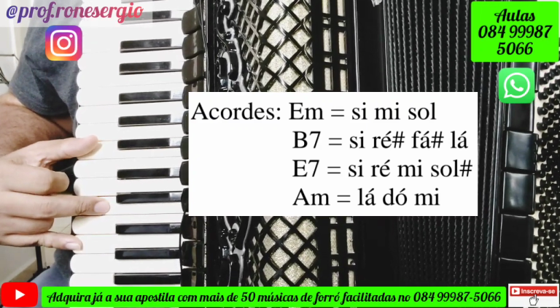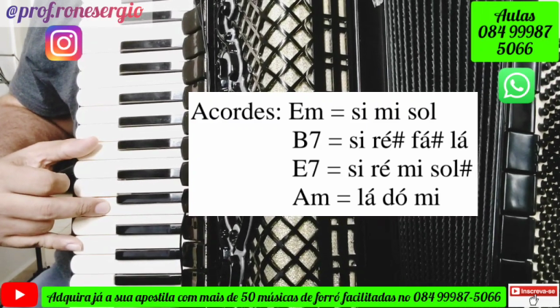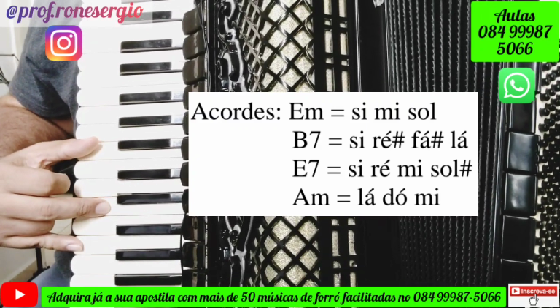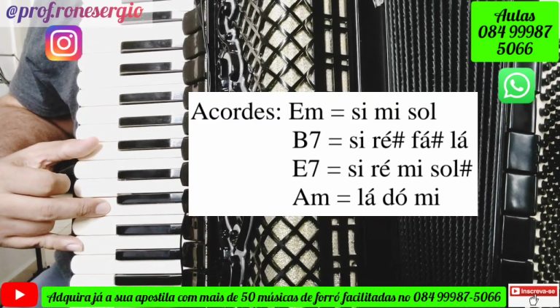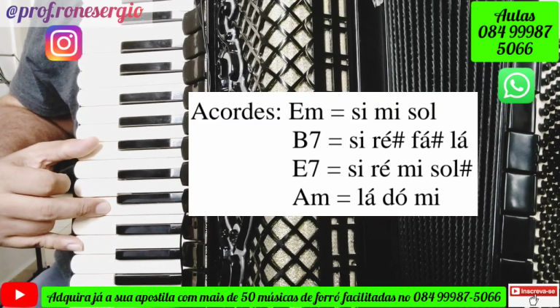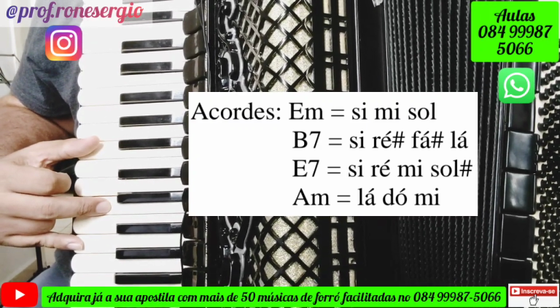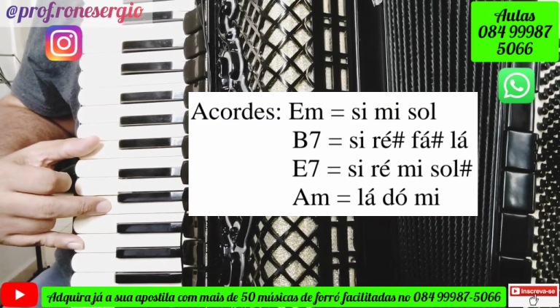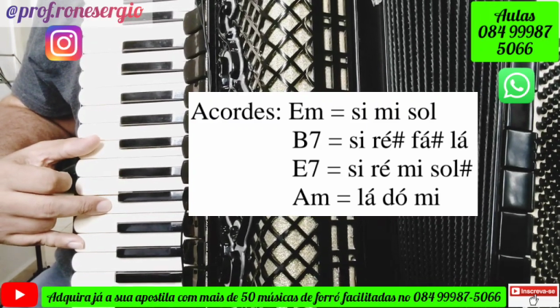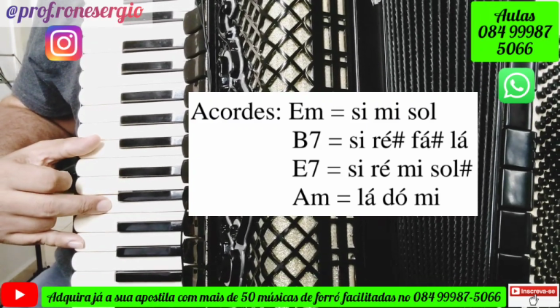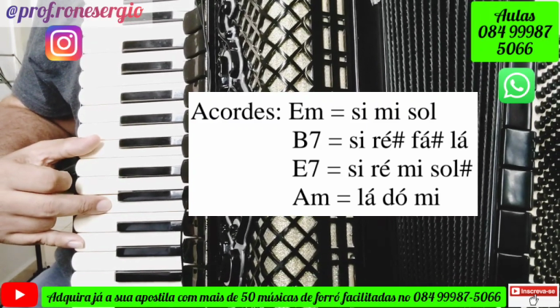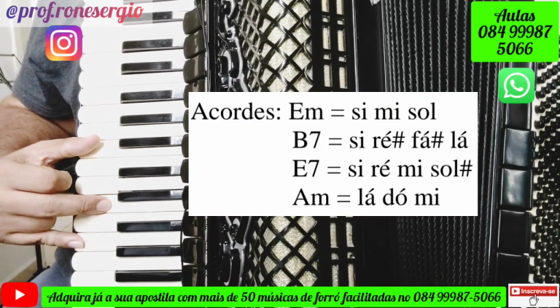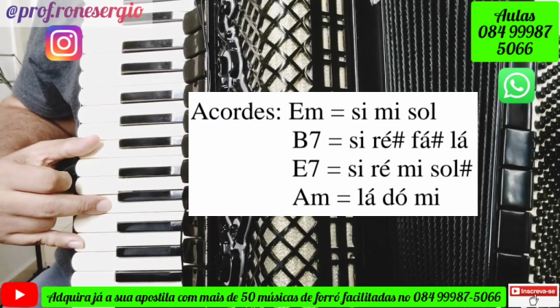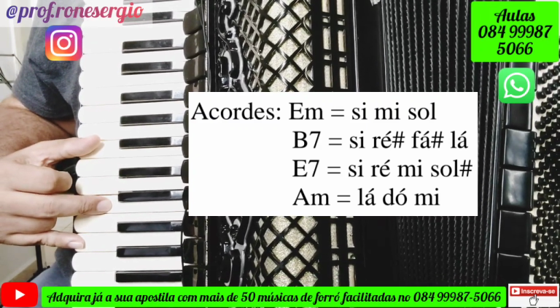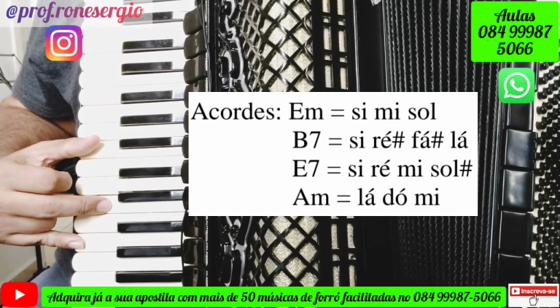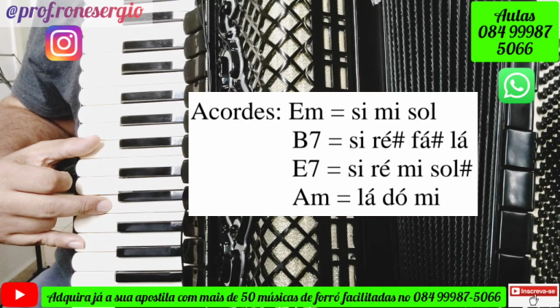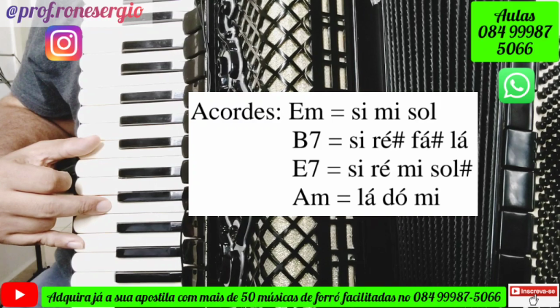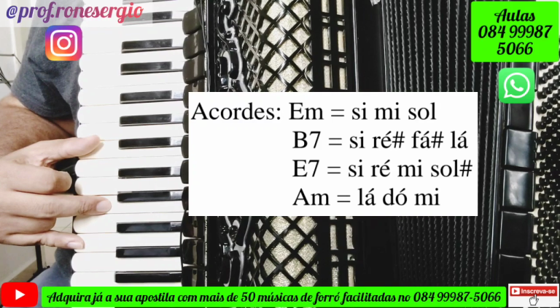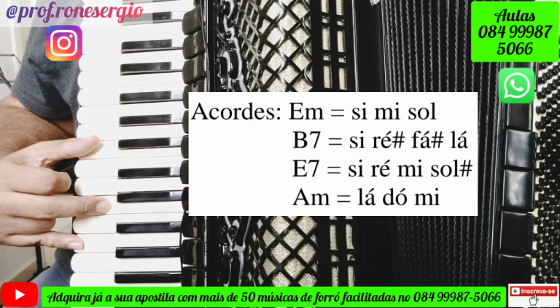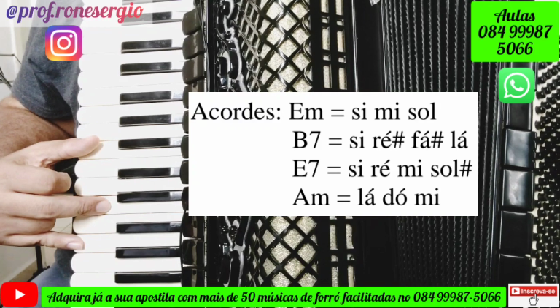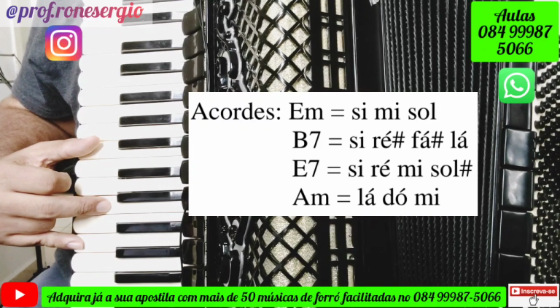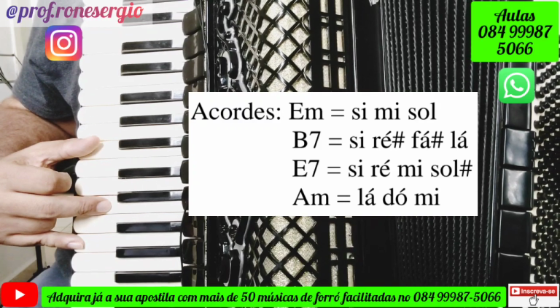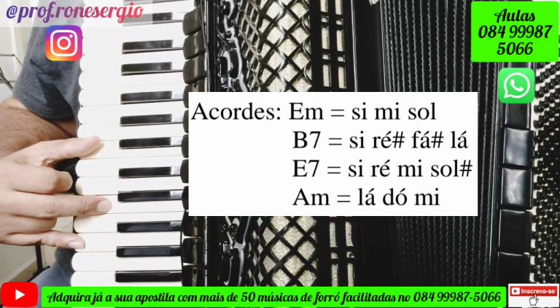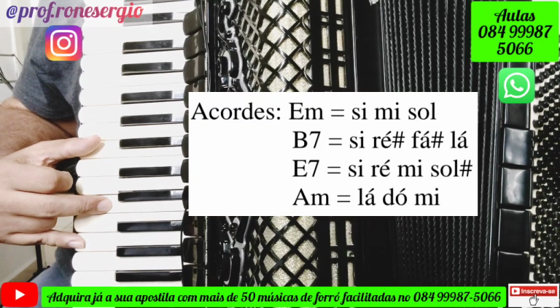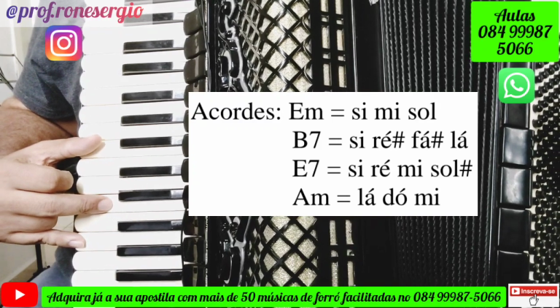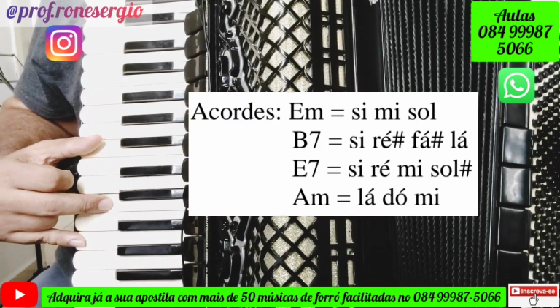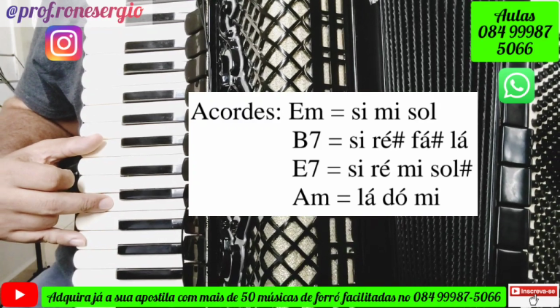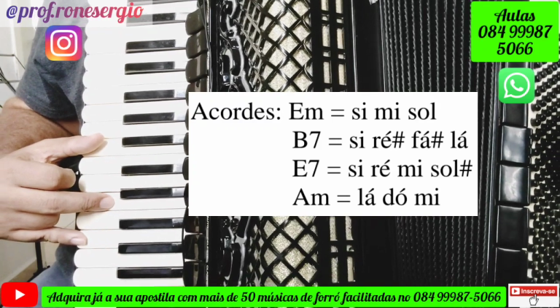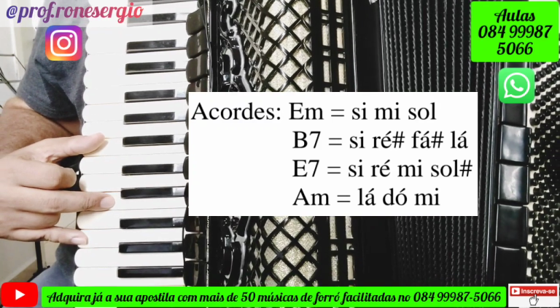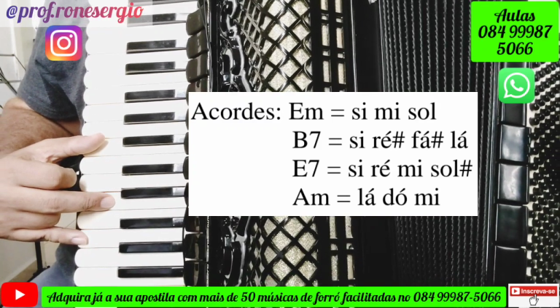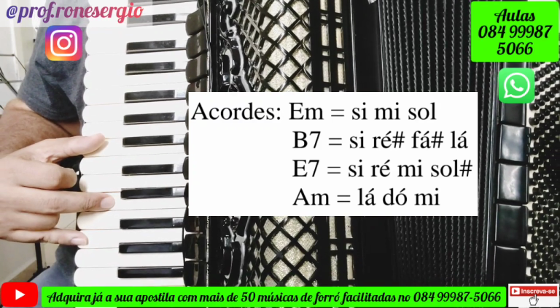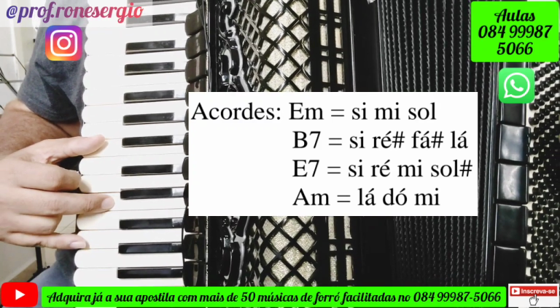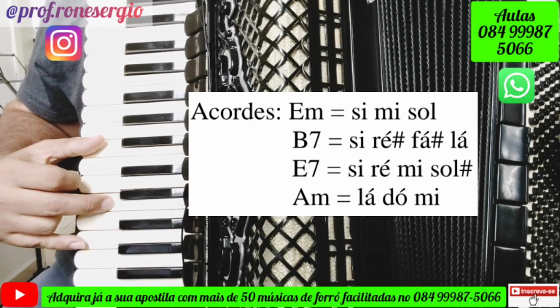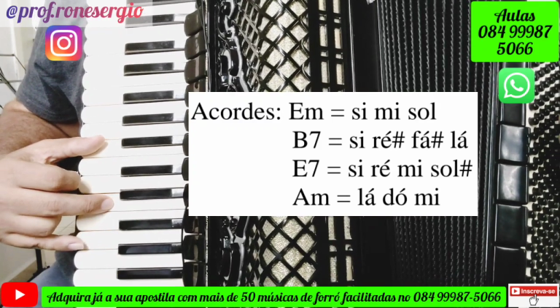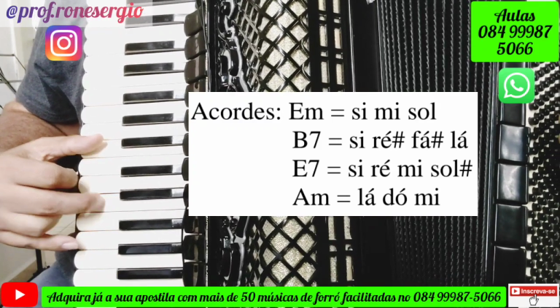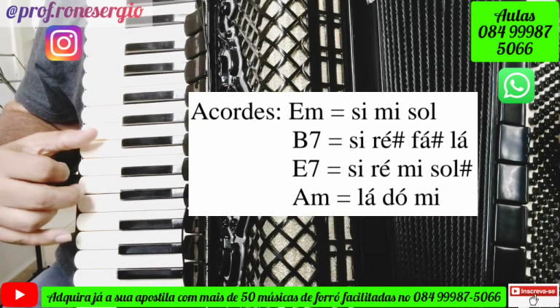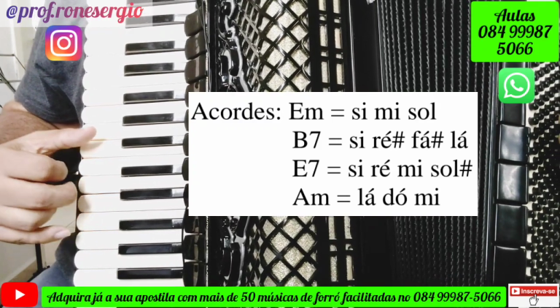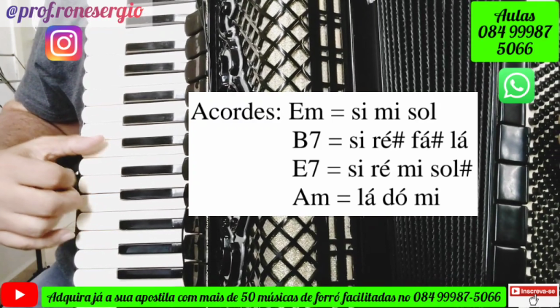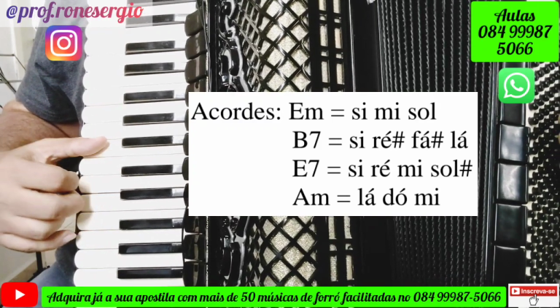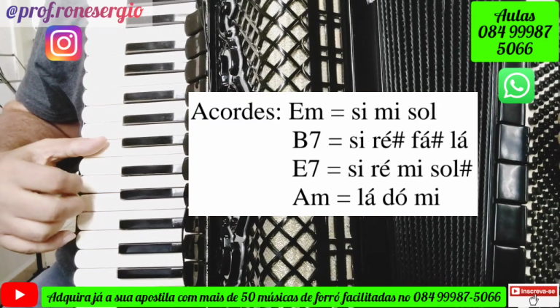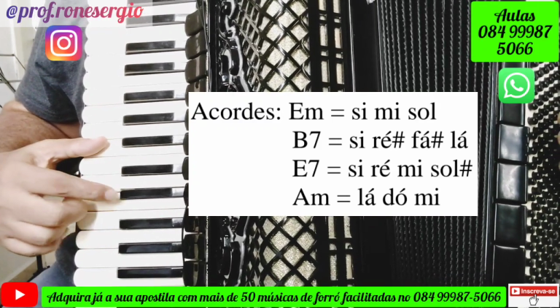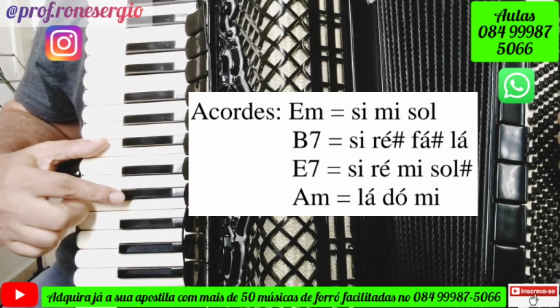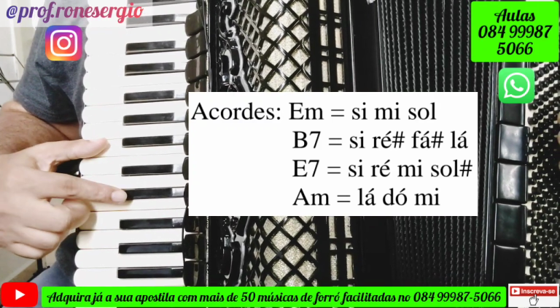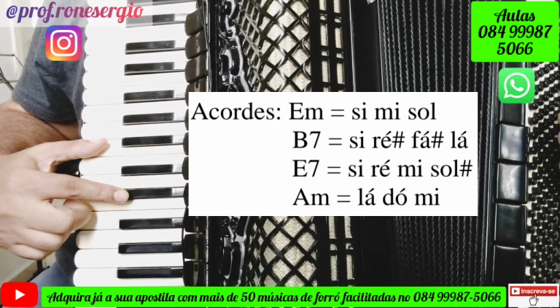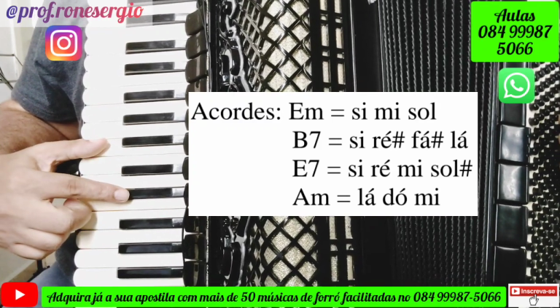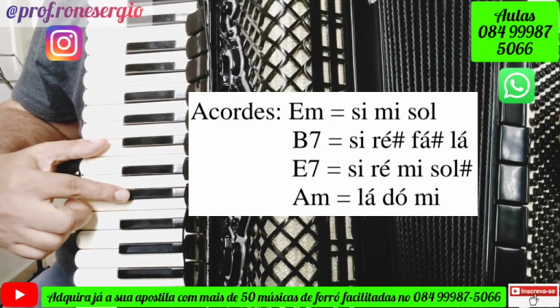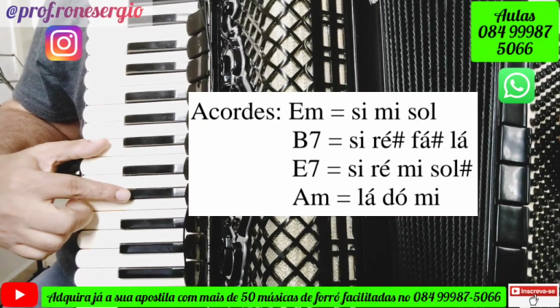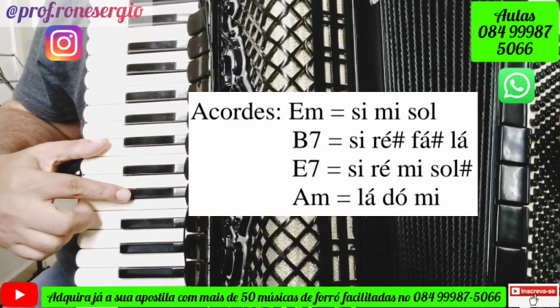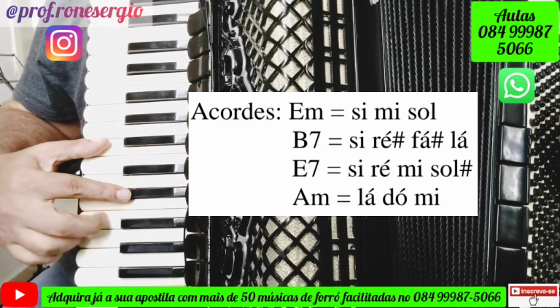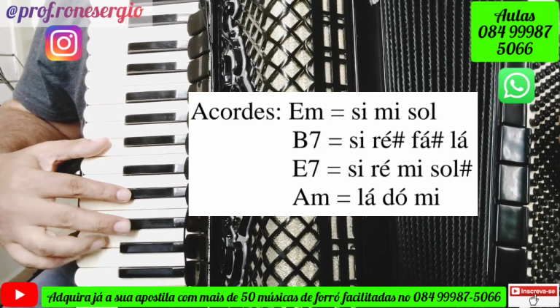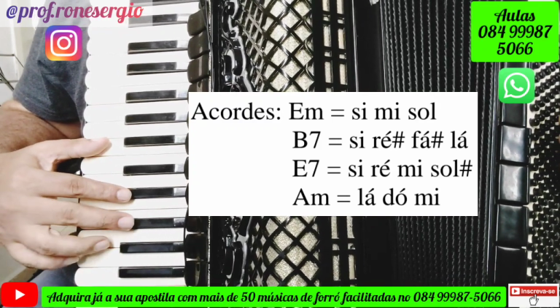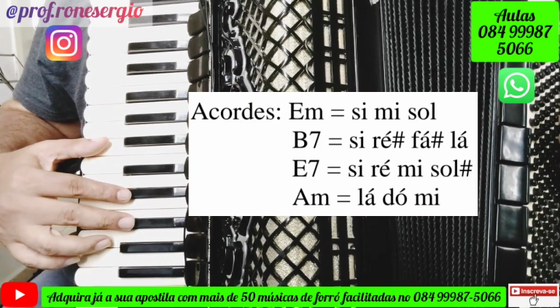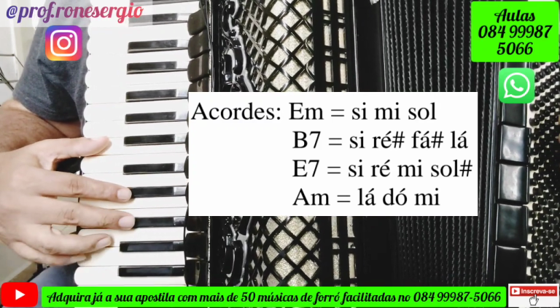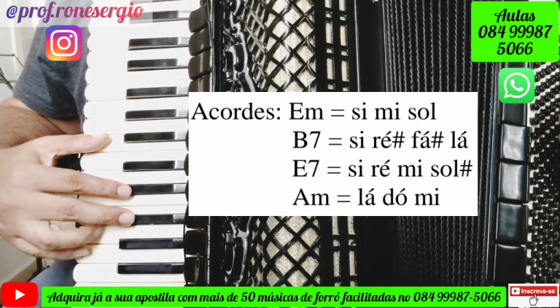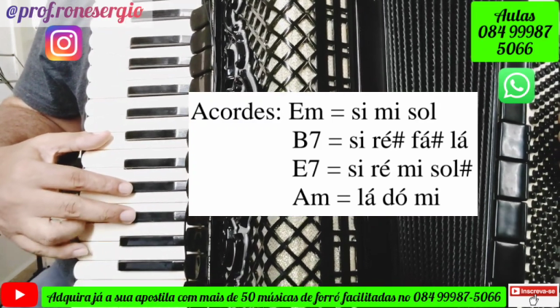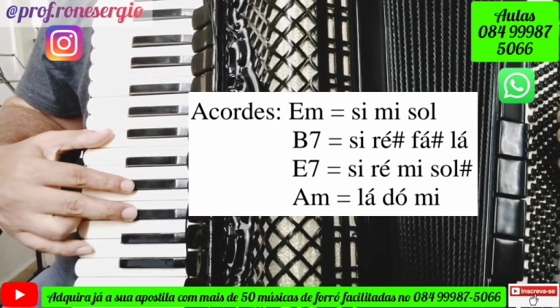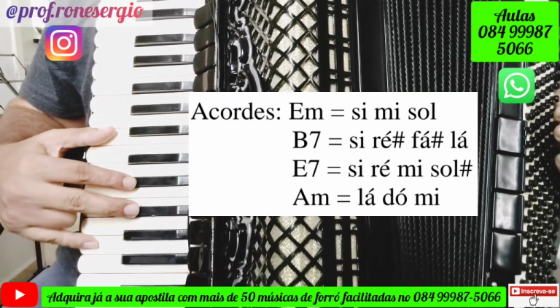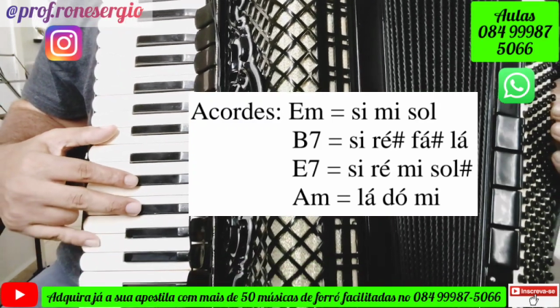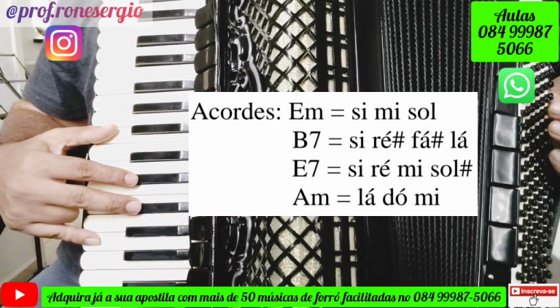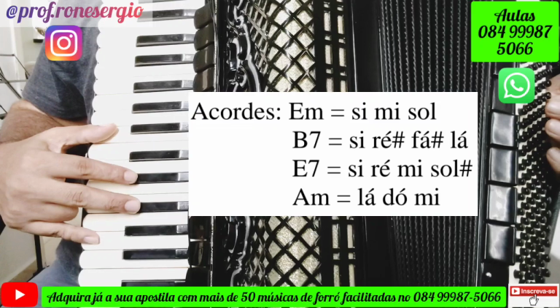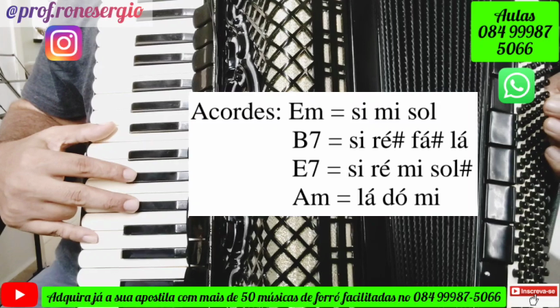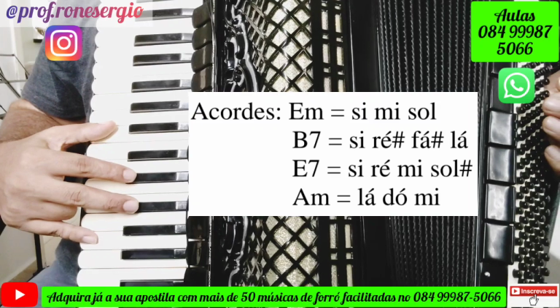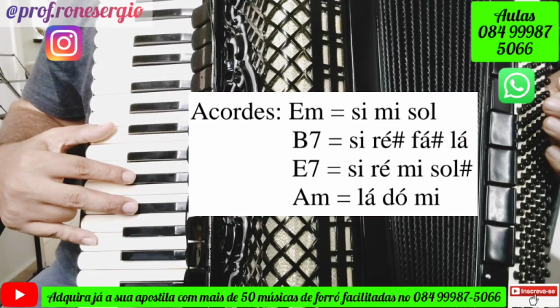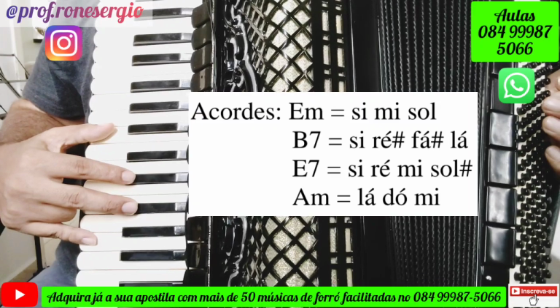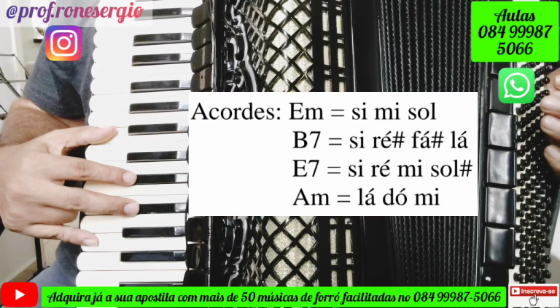Depois teremos o acorde de Si com a sétima, que será tocado dessa forma: Si, Ré sustenido, Fá sustenido, Lá.